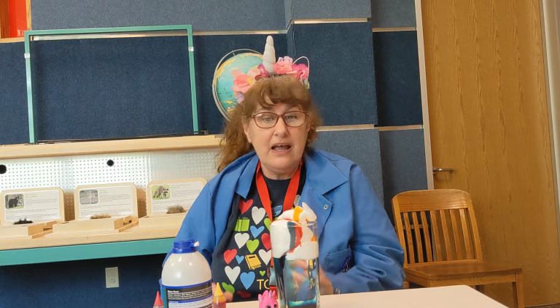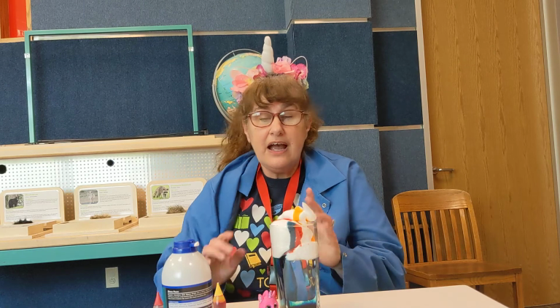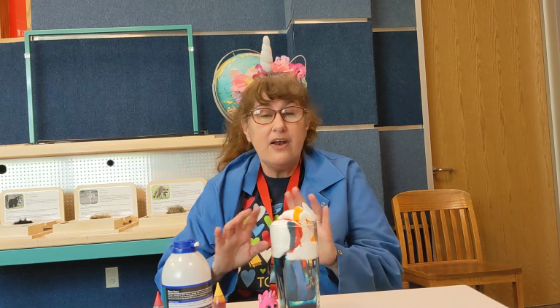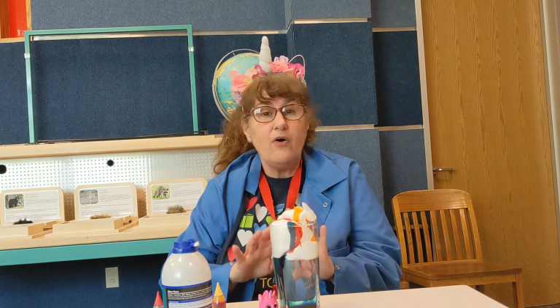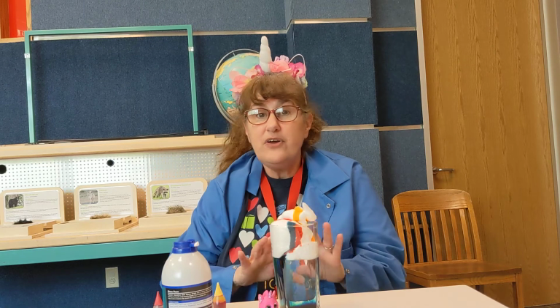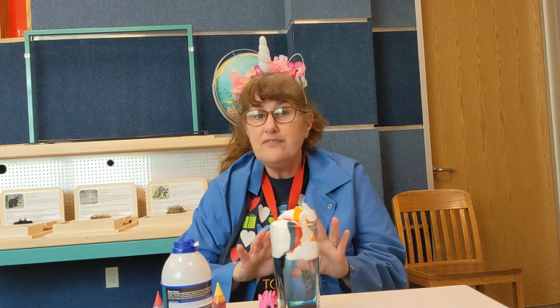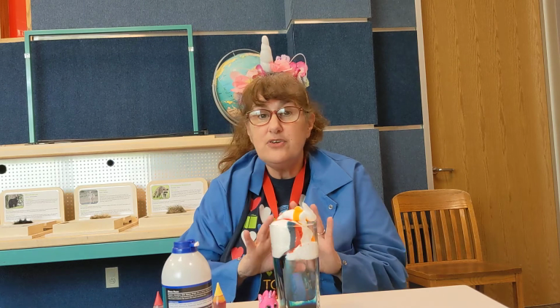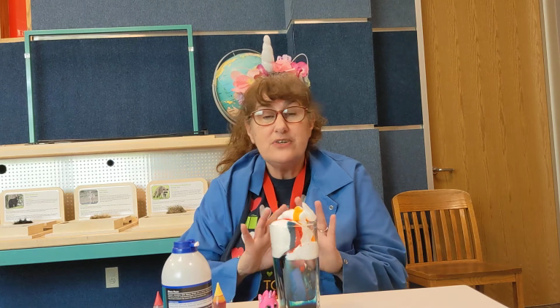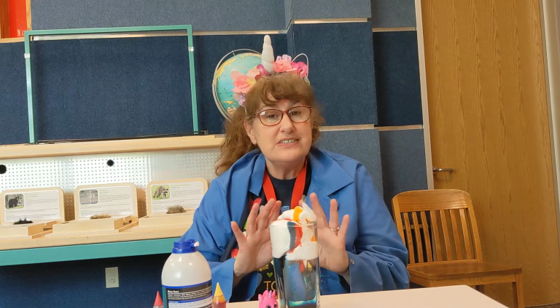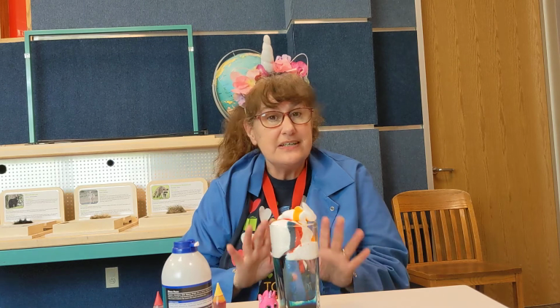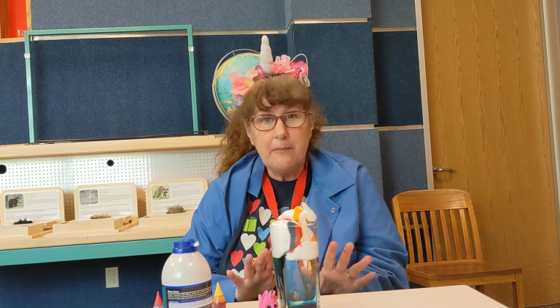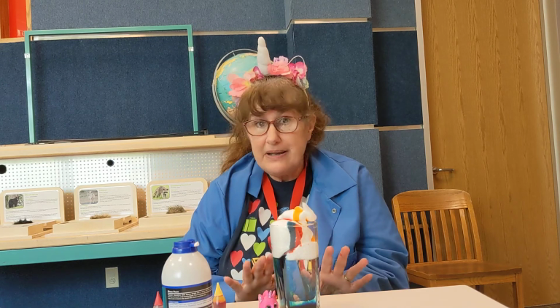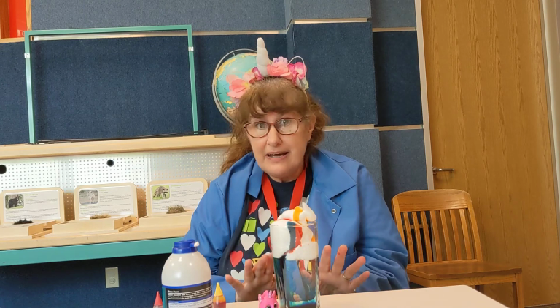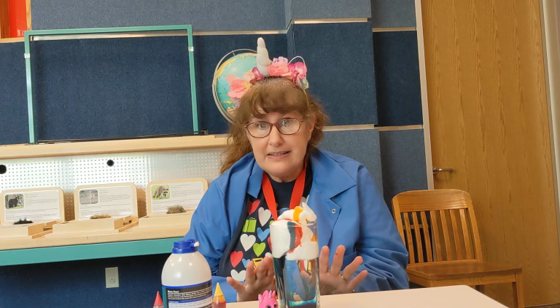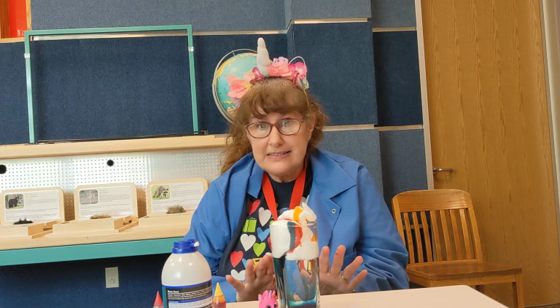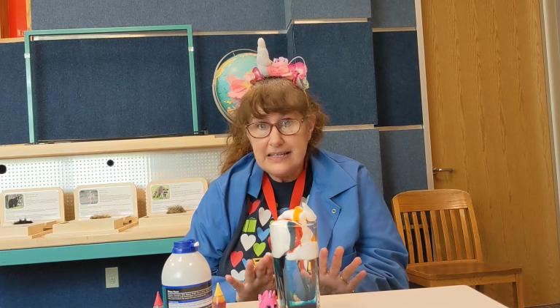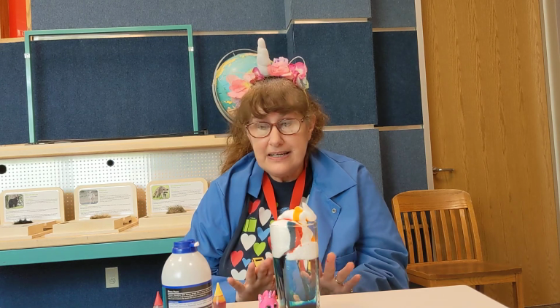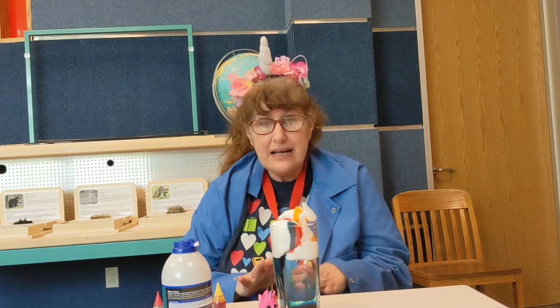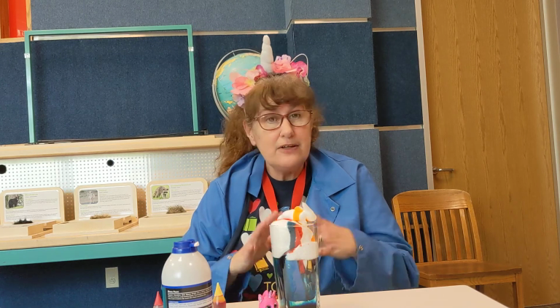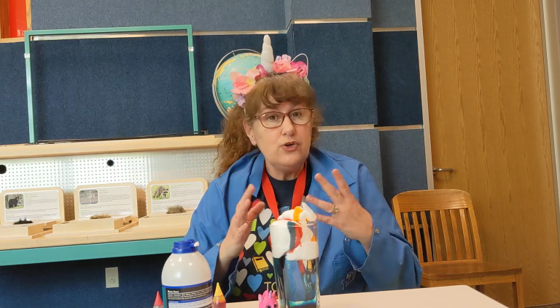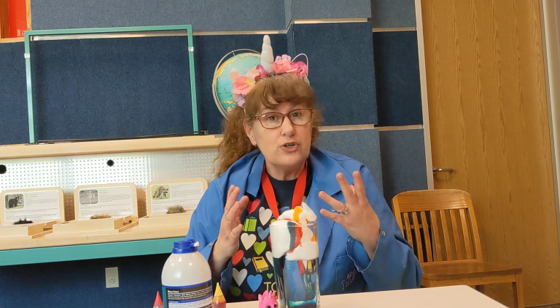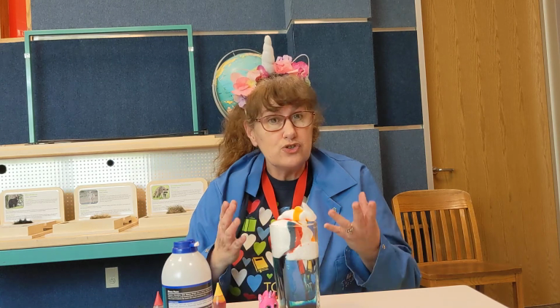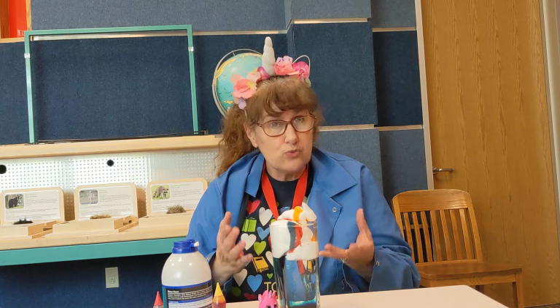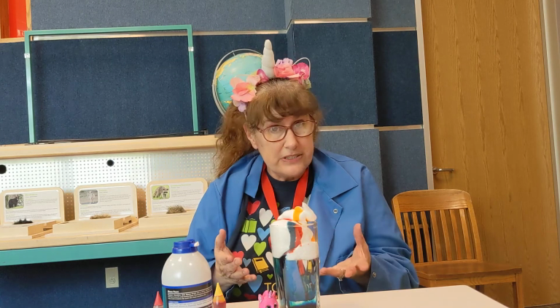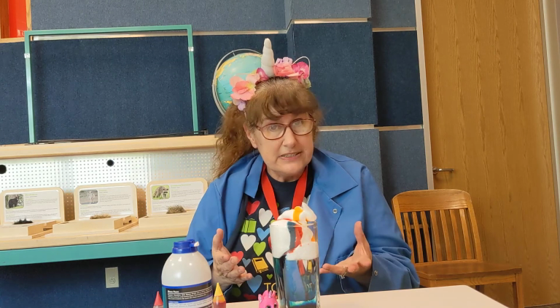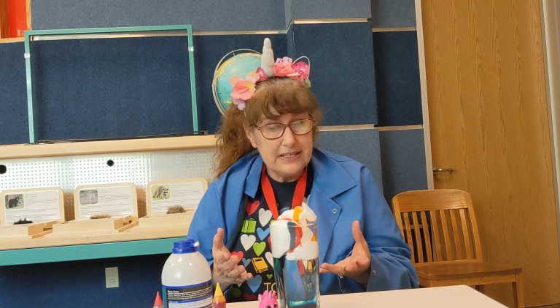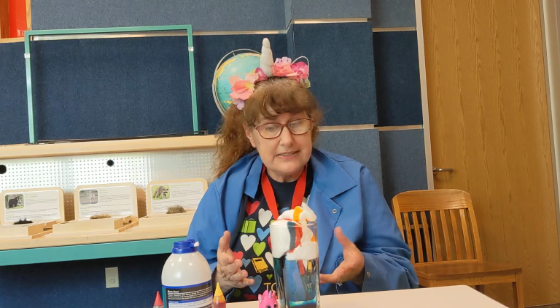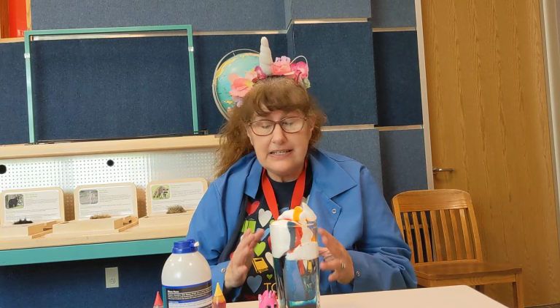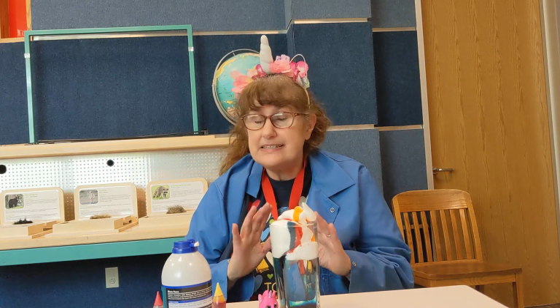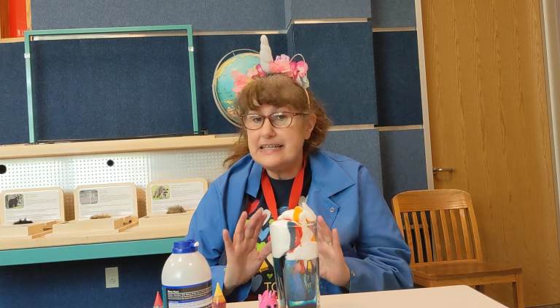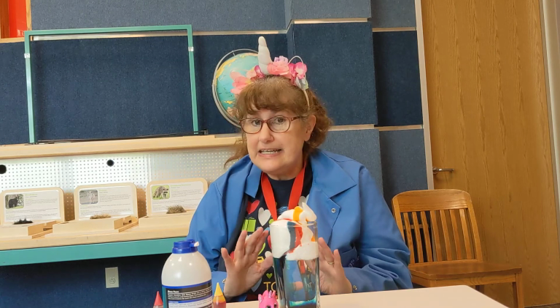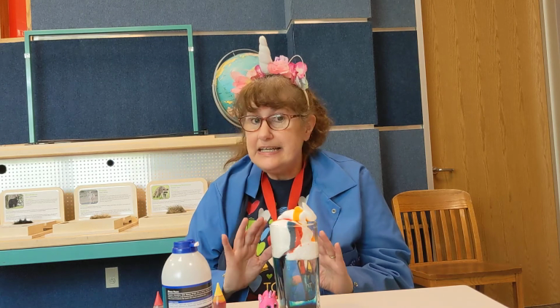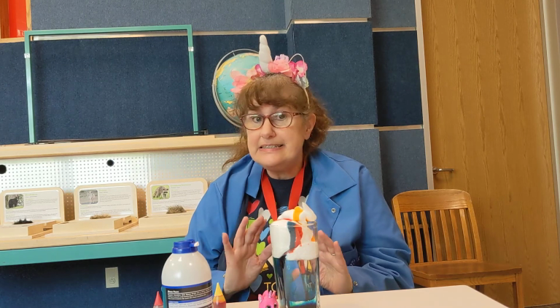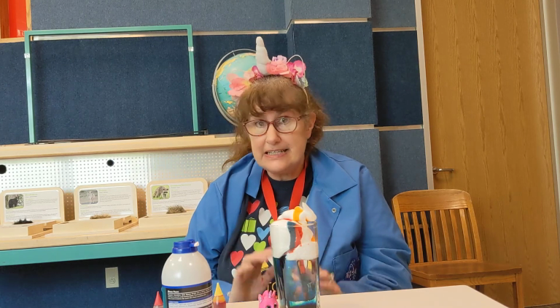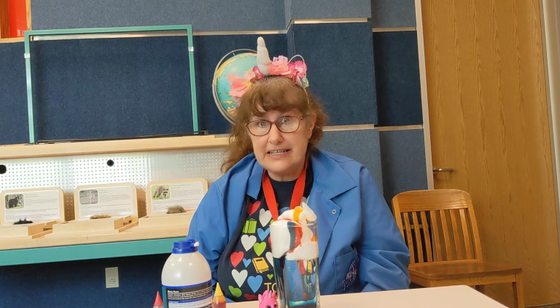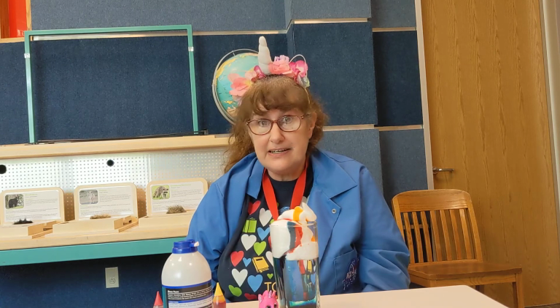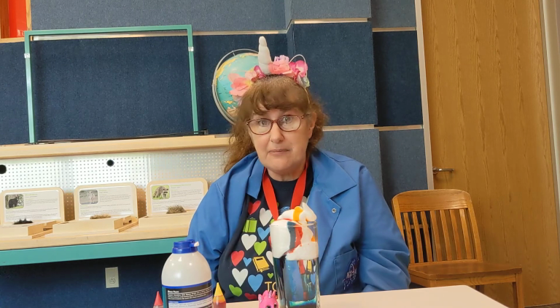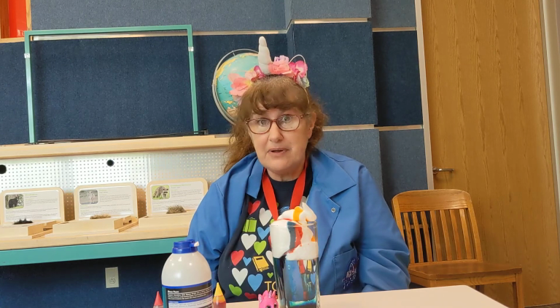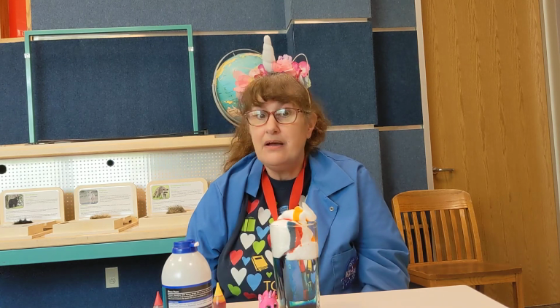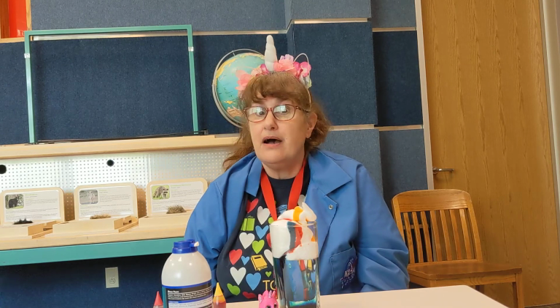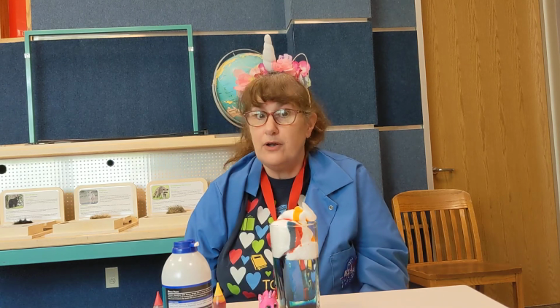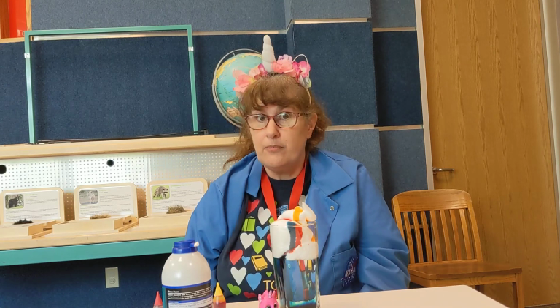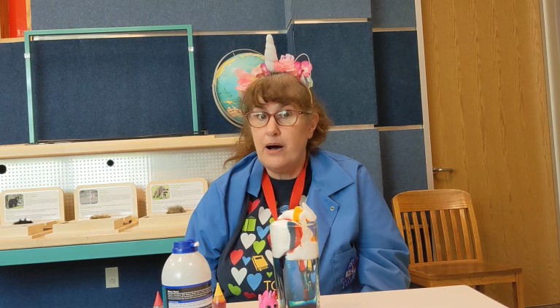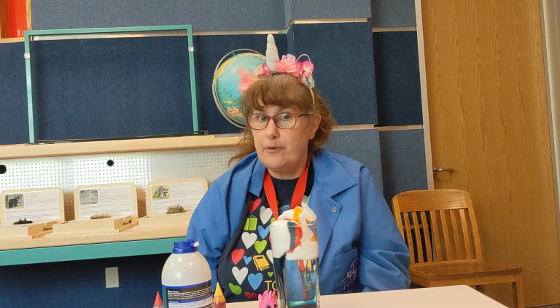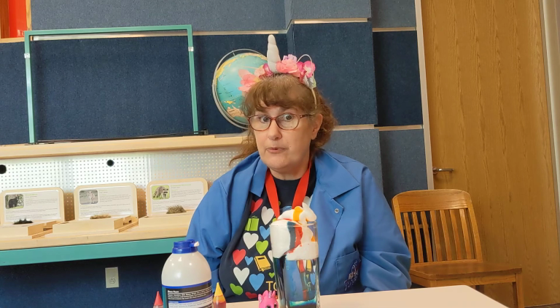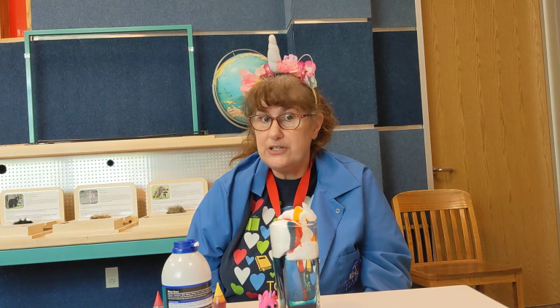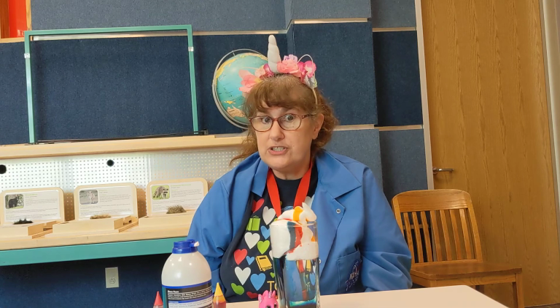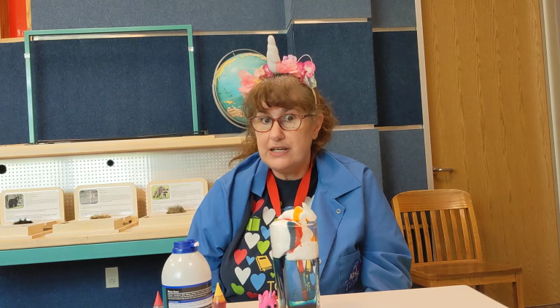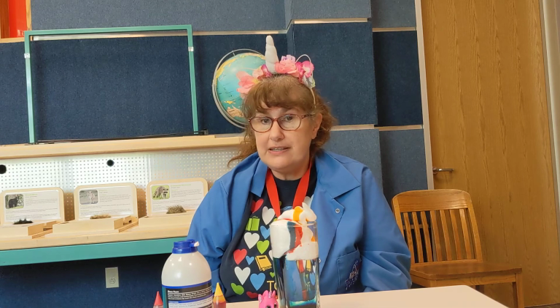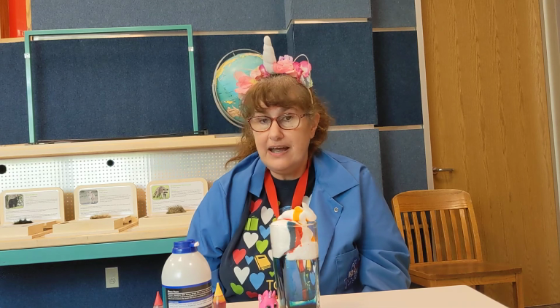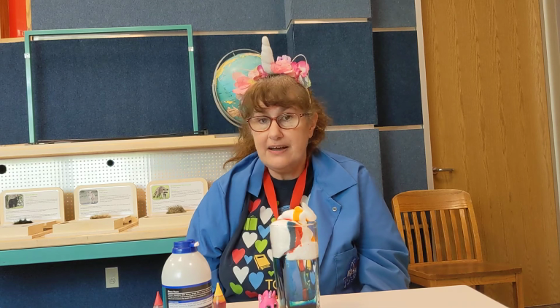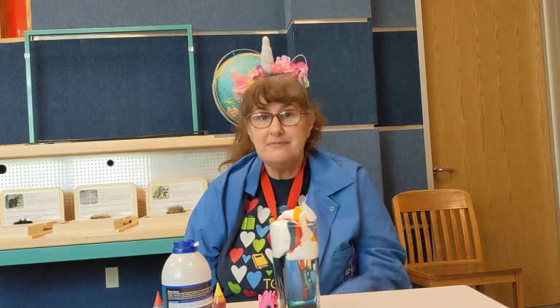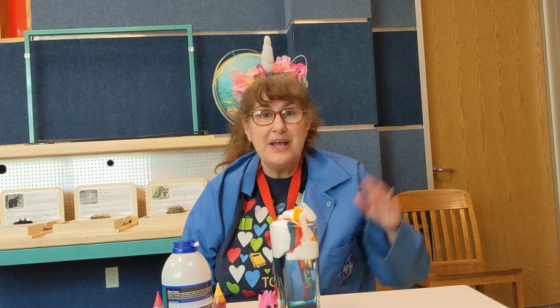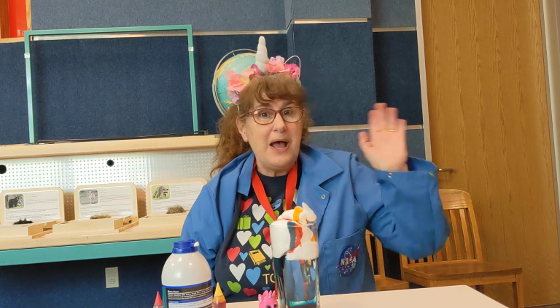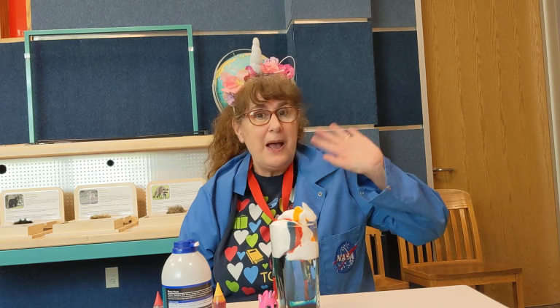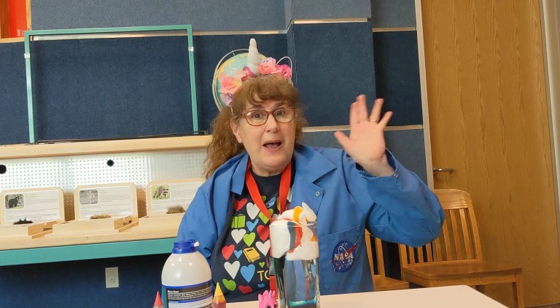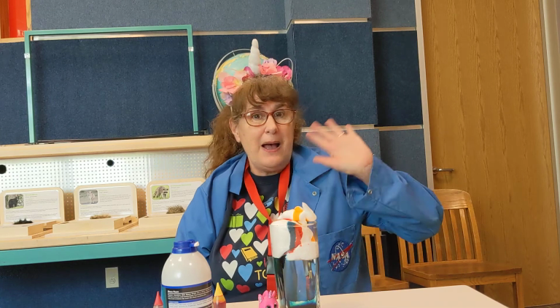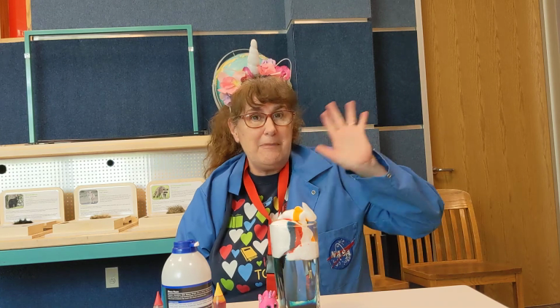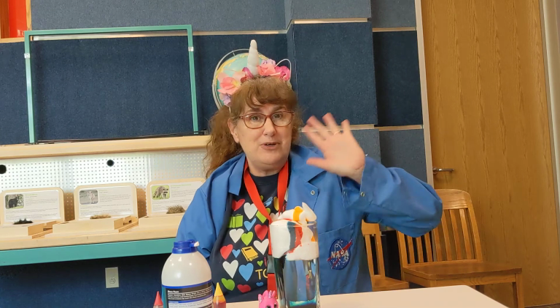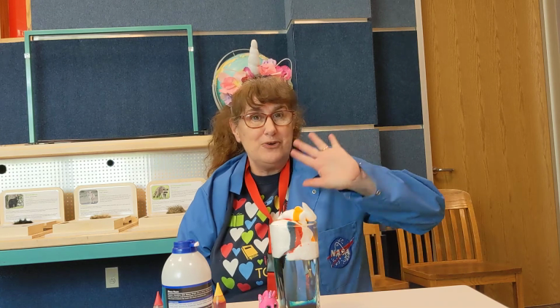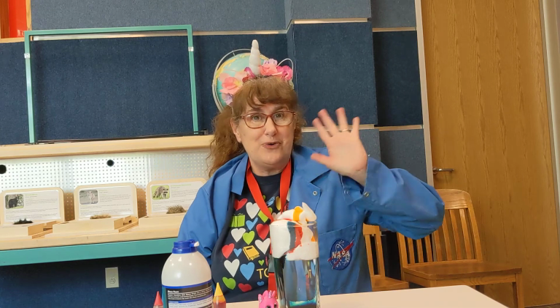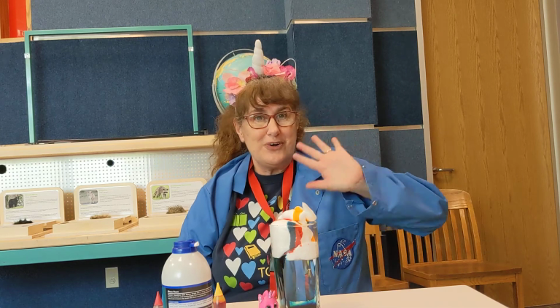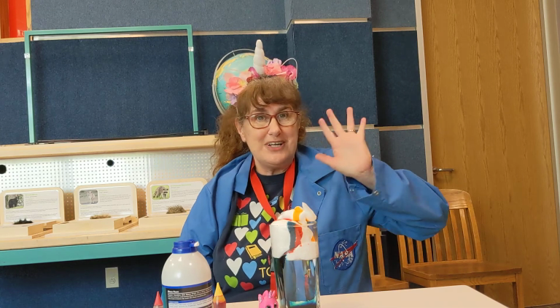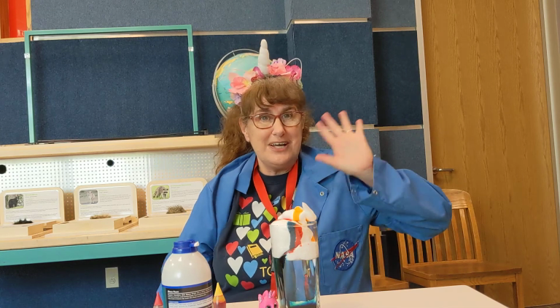All you have to do is dump it out in the sink and rinse it down — it's easy cleanup. I know mom will appreciate that! Happy Unicorn Day!